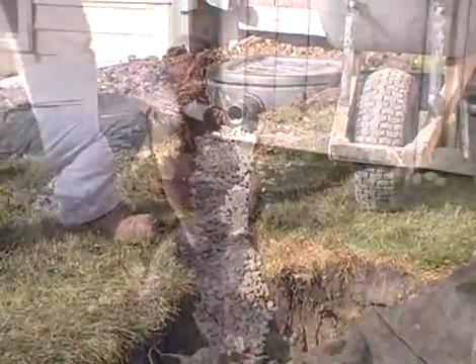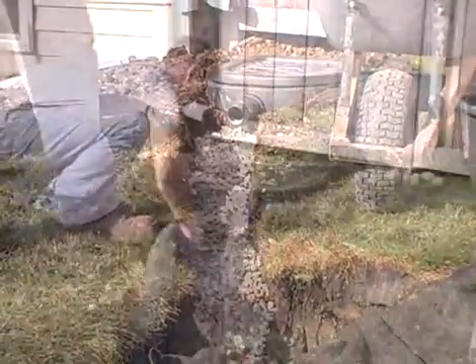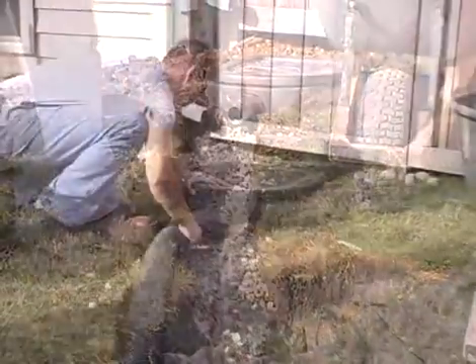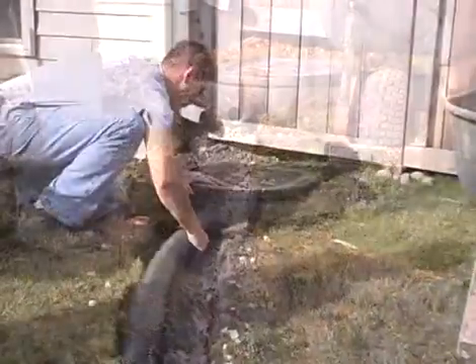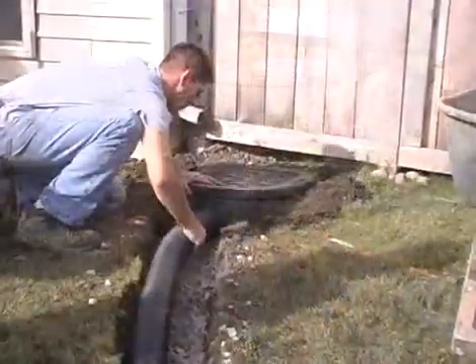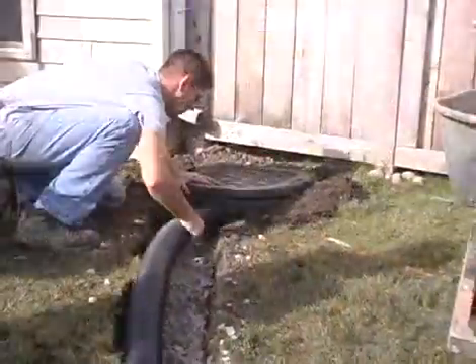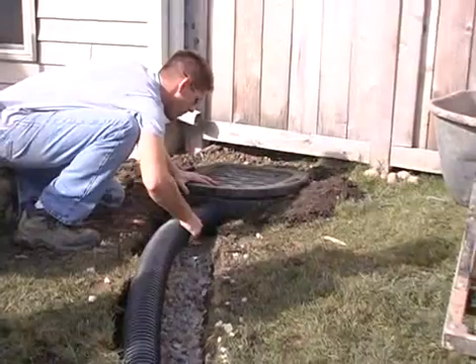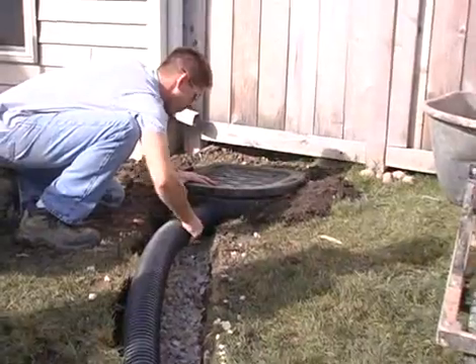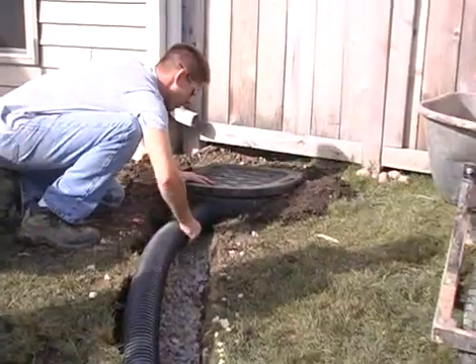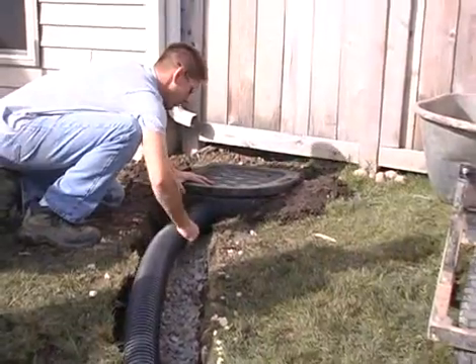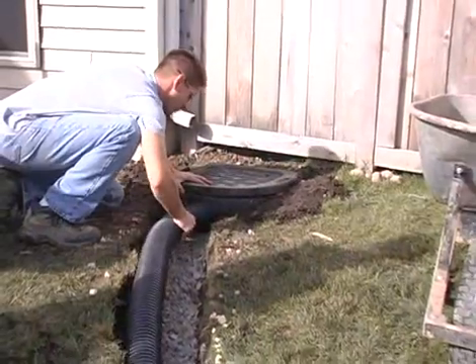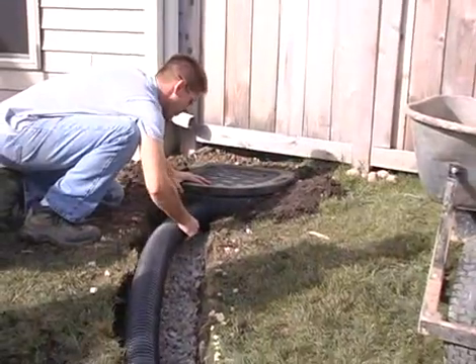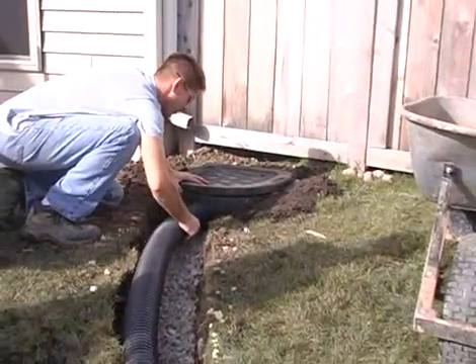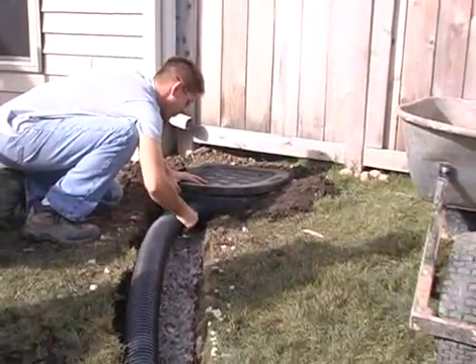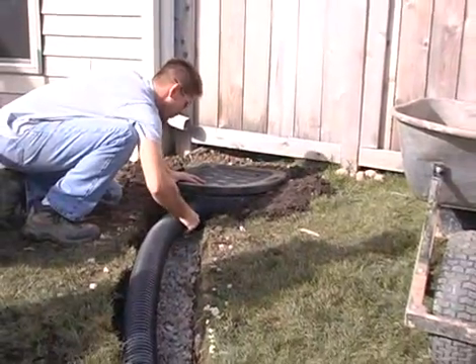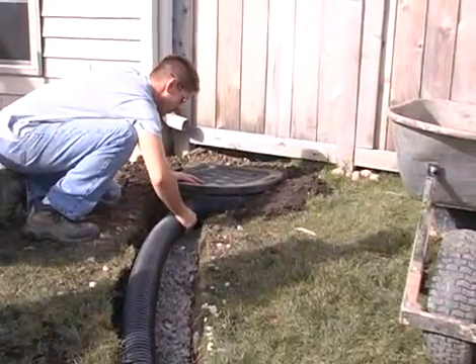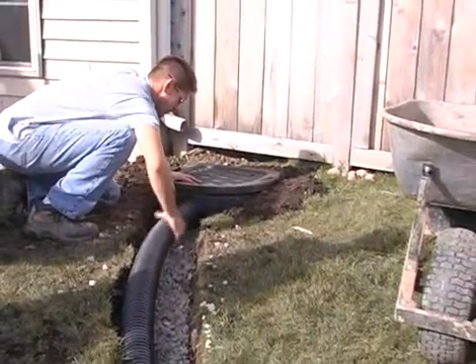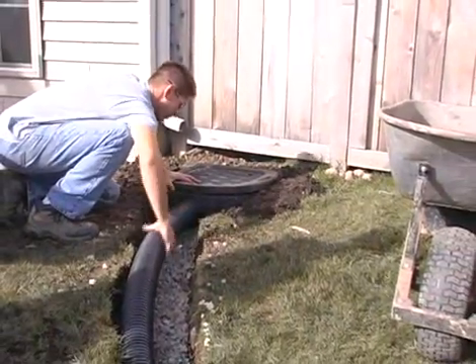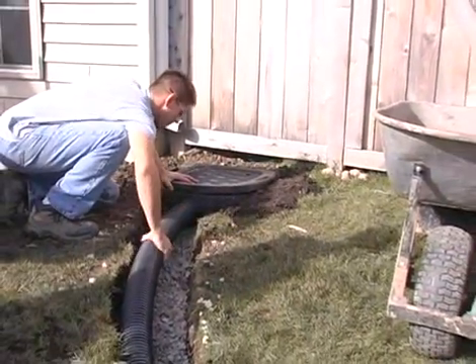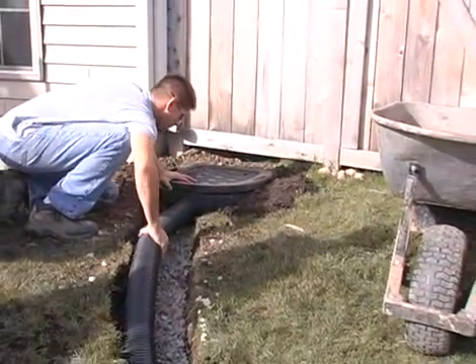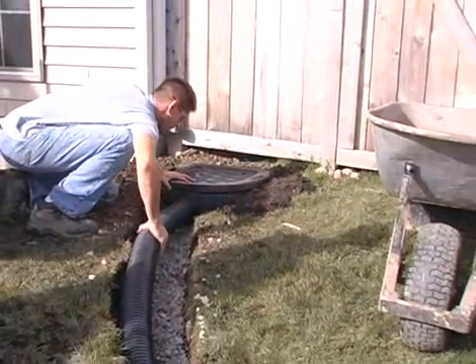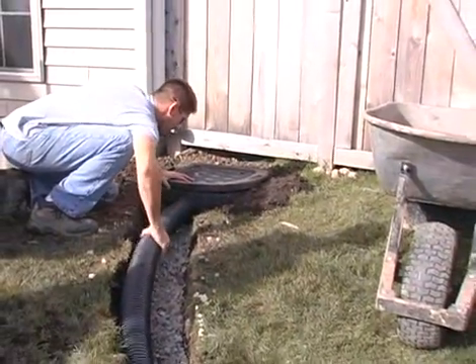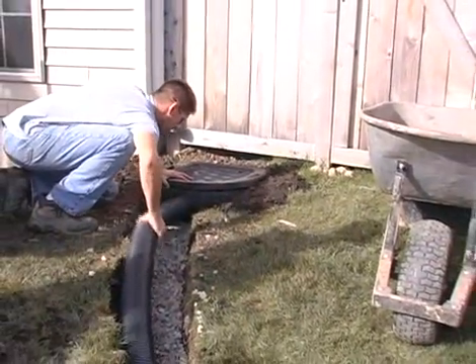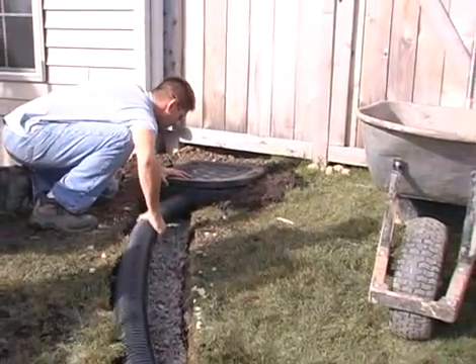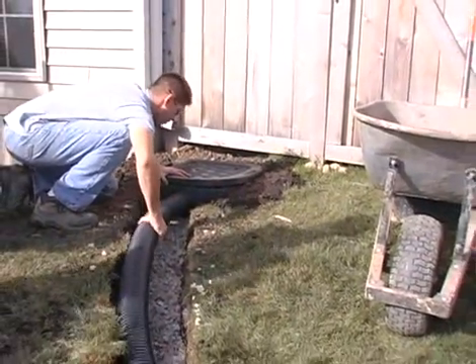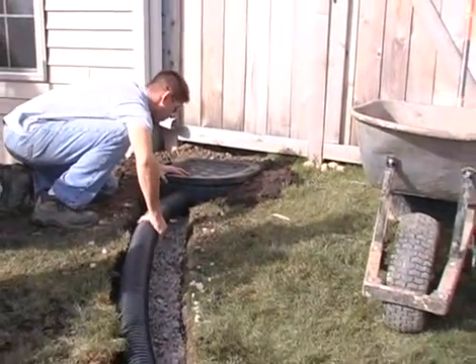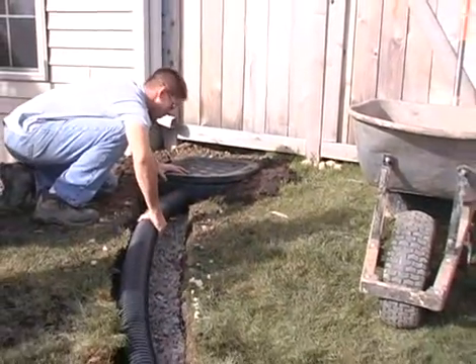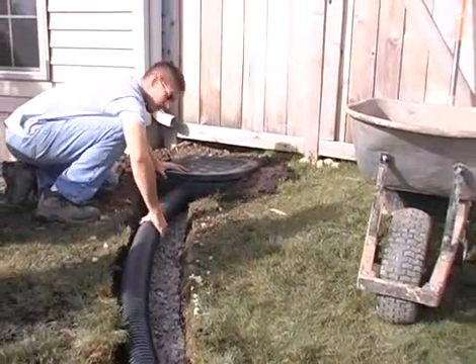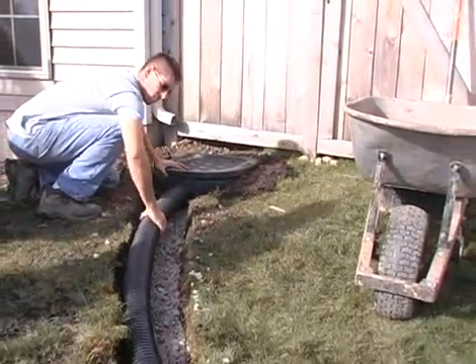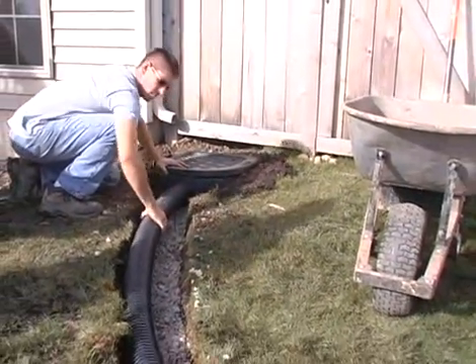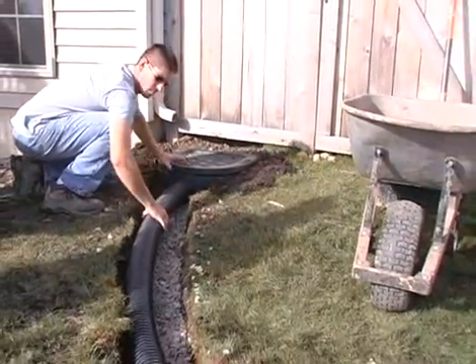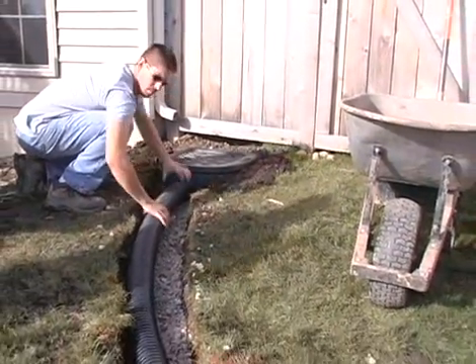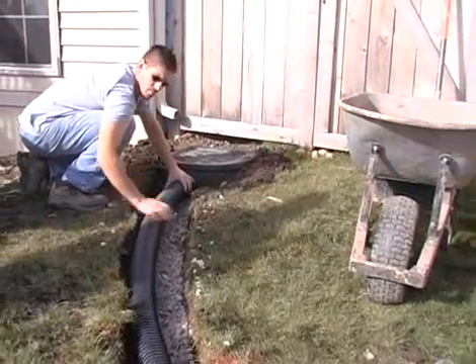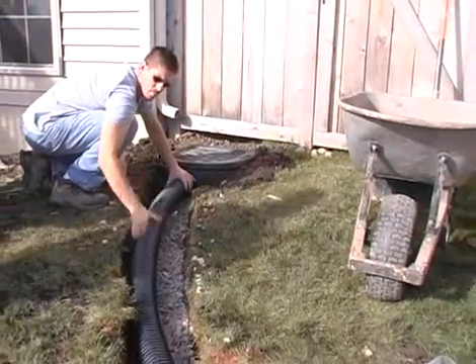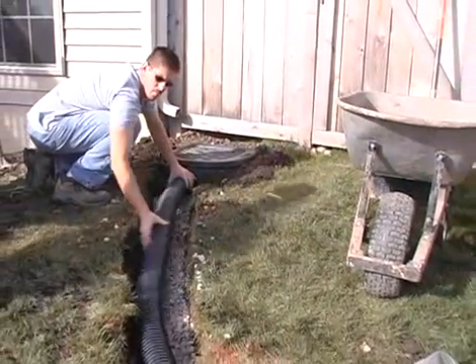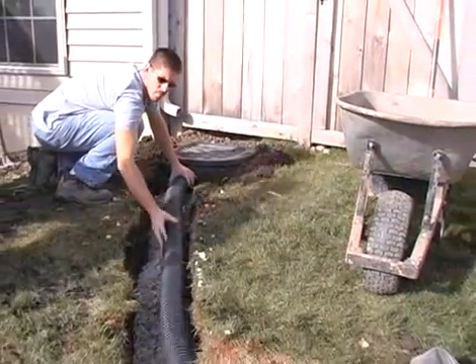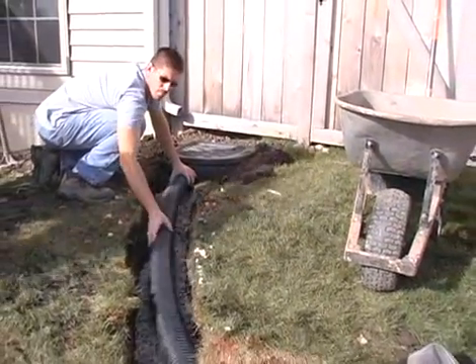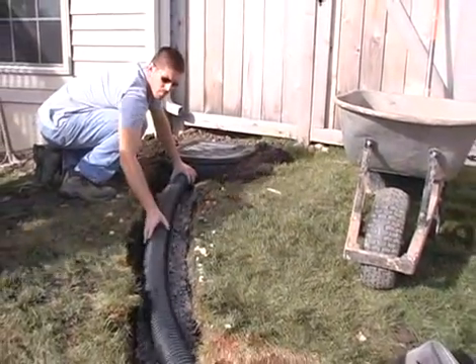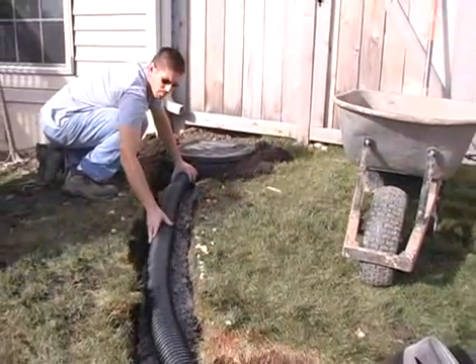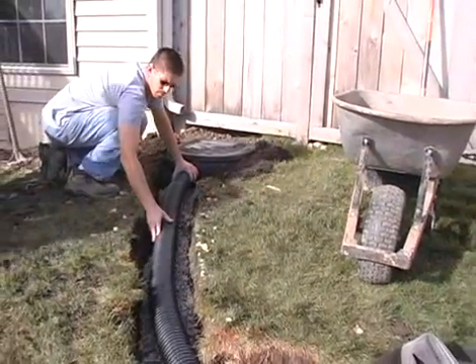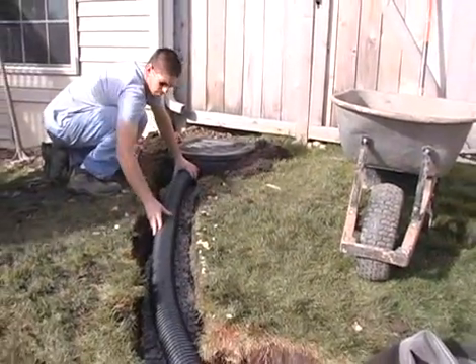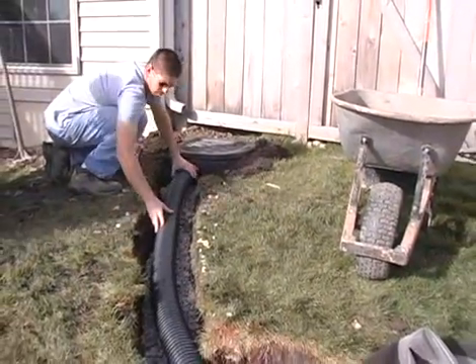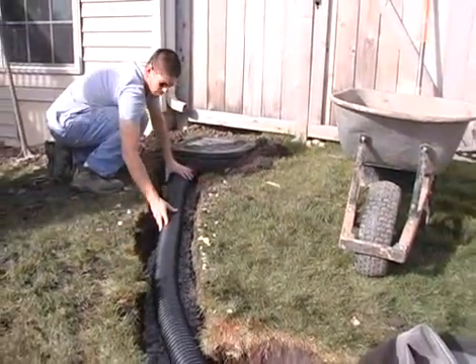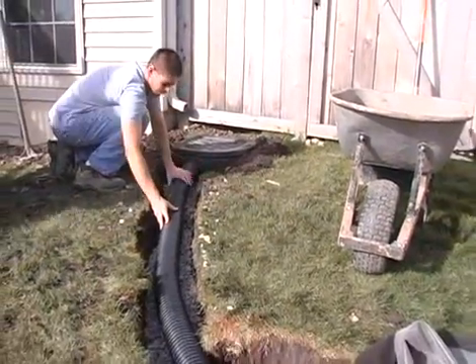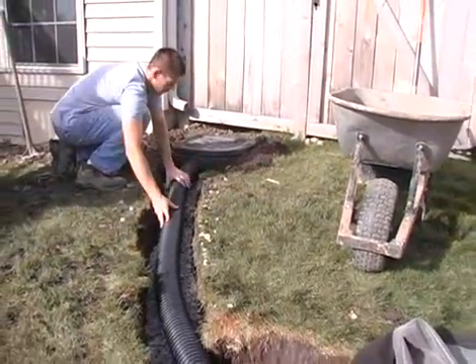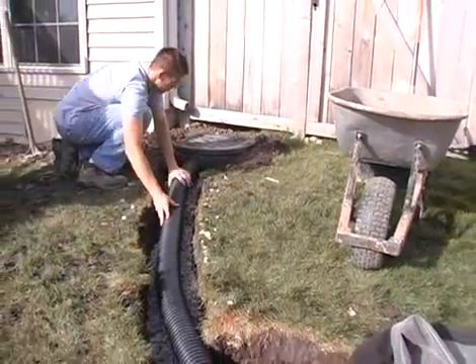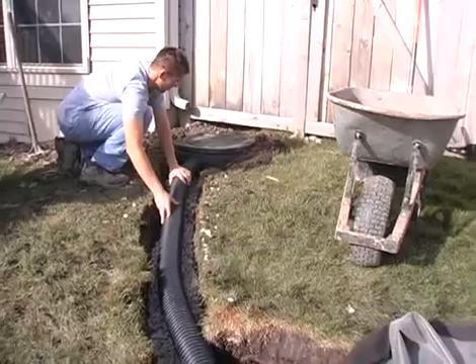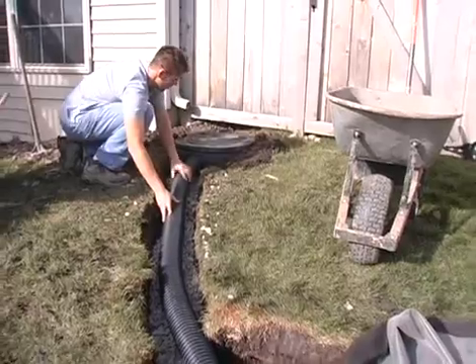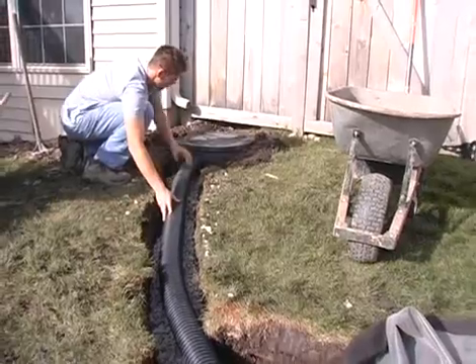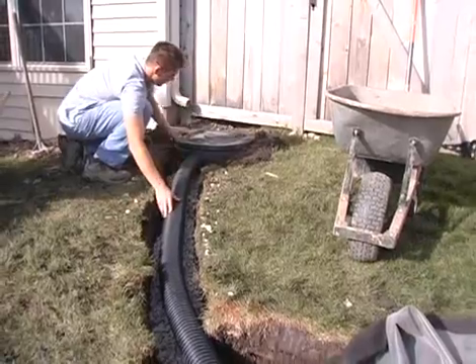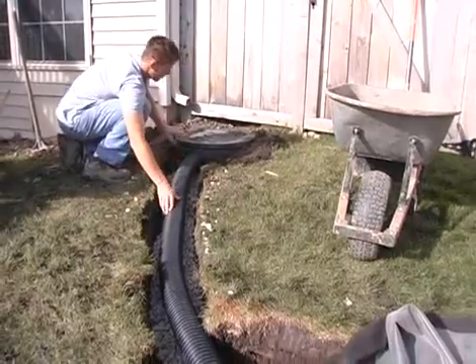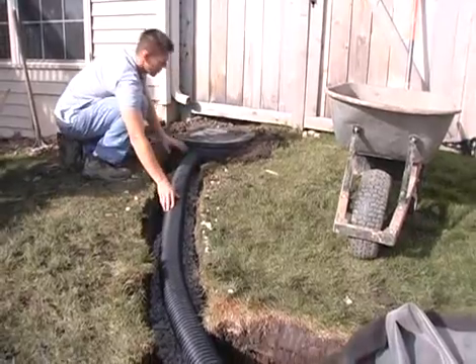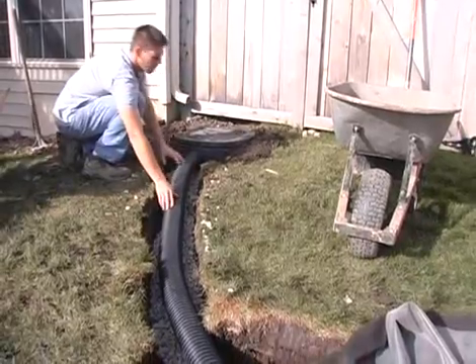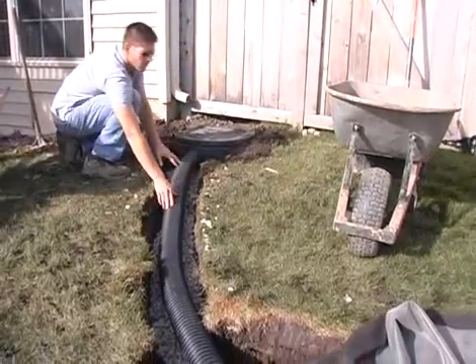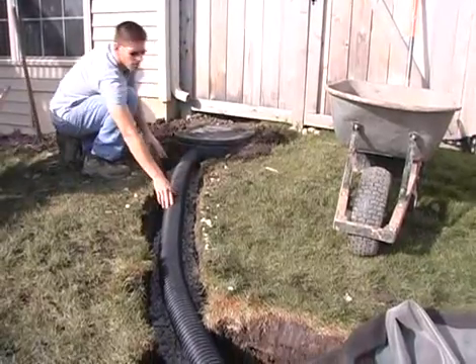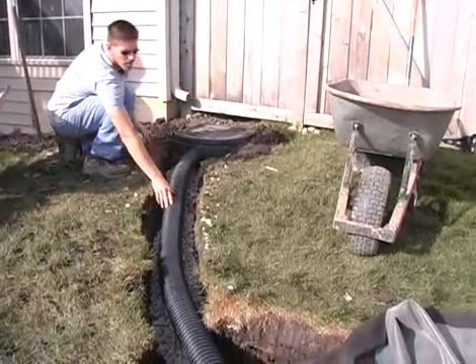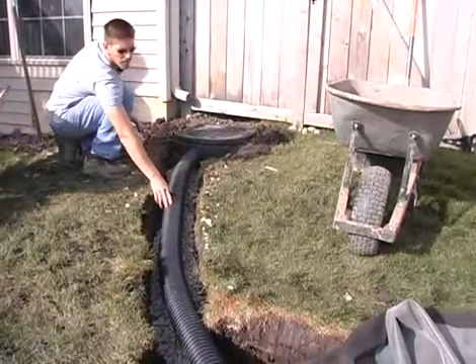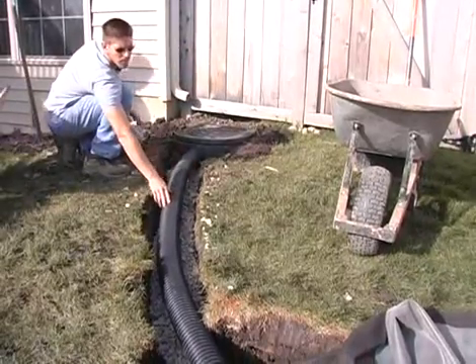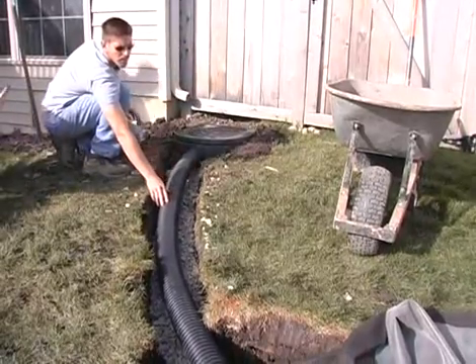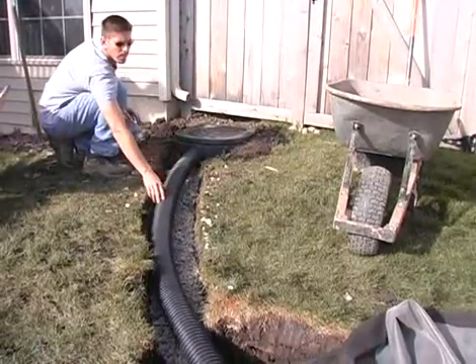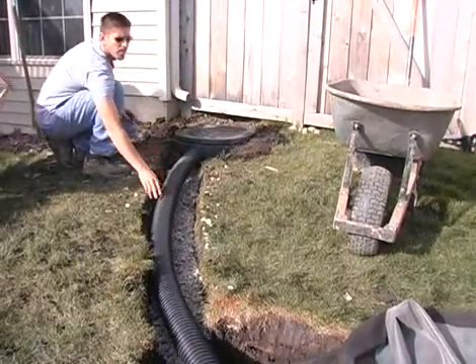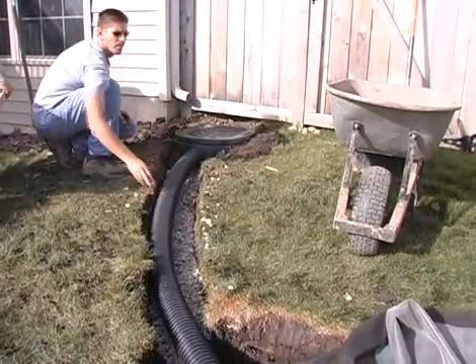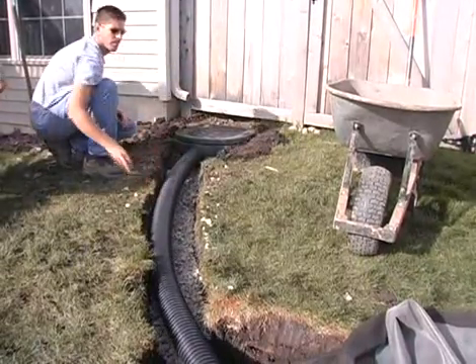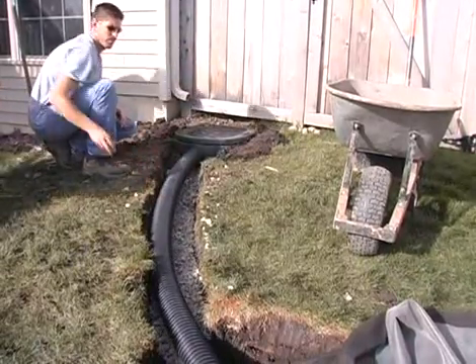Install a section of 3-inch or 4-inch non-perforated drainage tile securely to the barbed outlet on the downspout filter and lay the pipe in the trench.